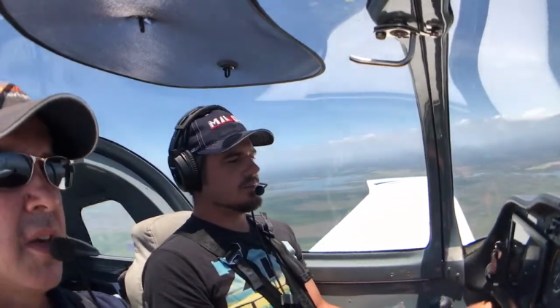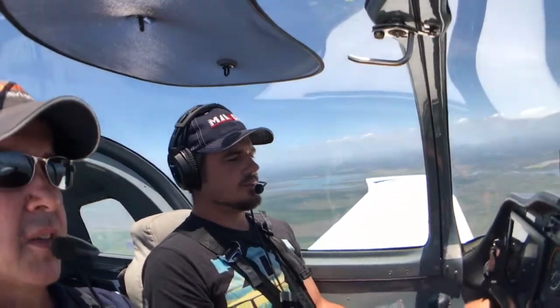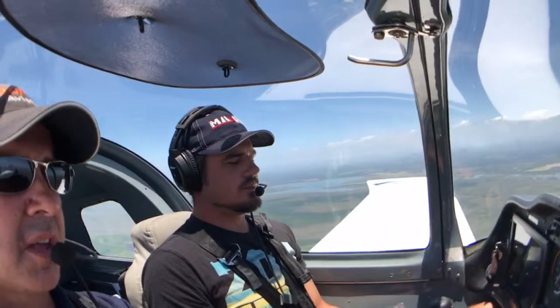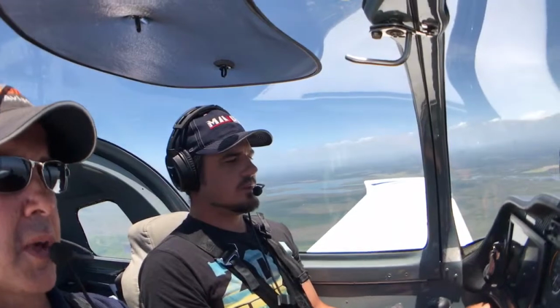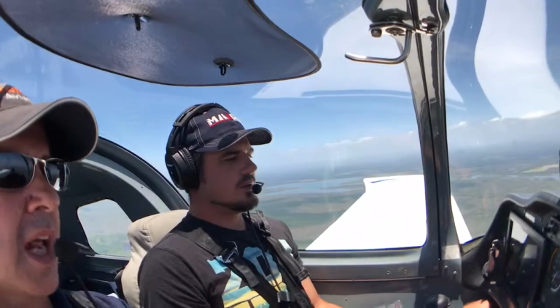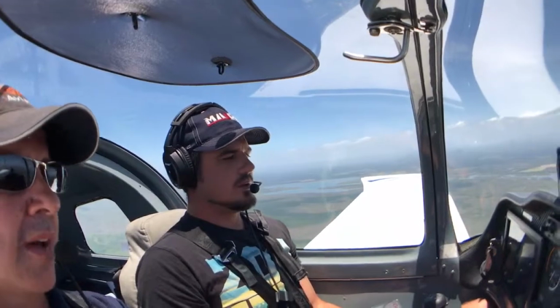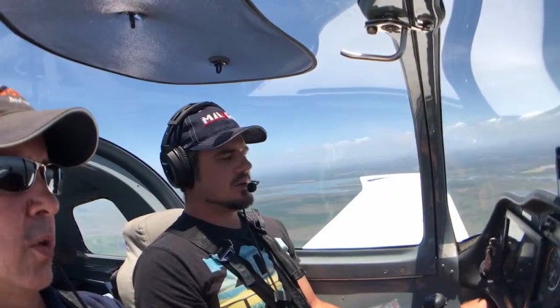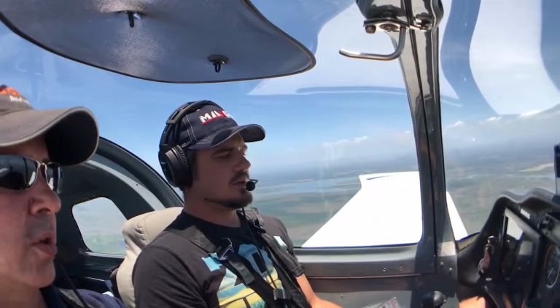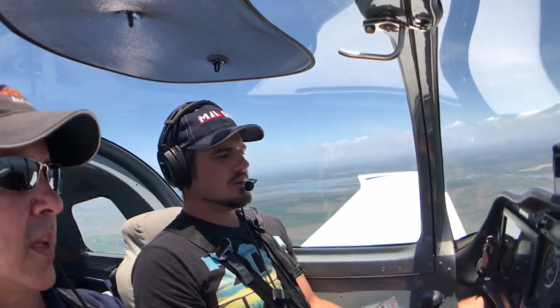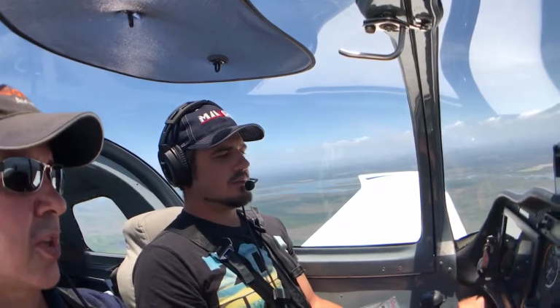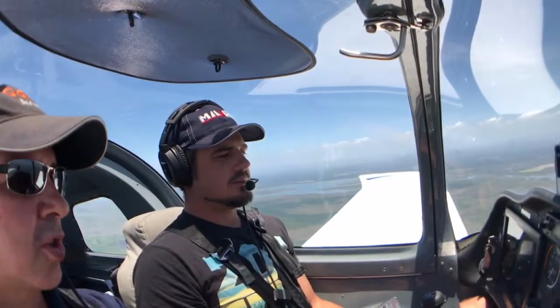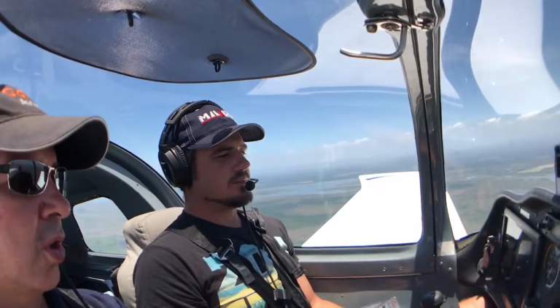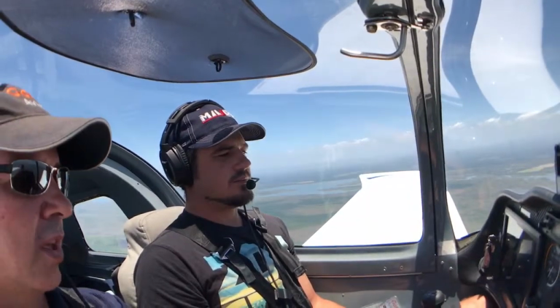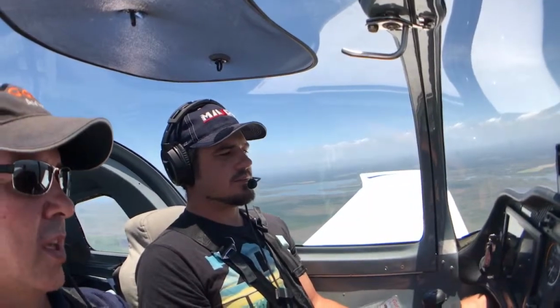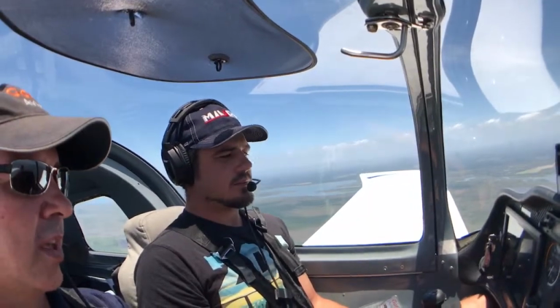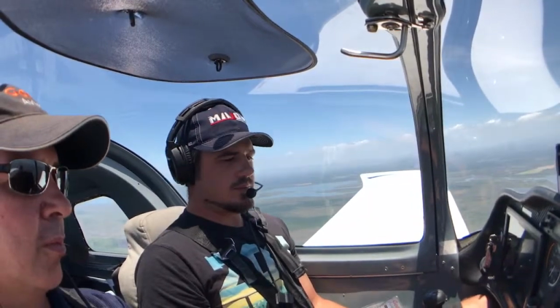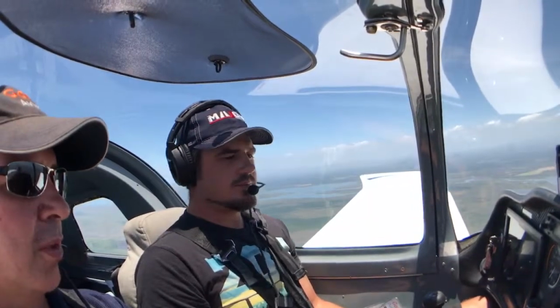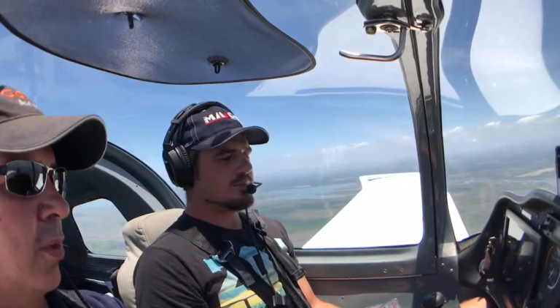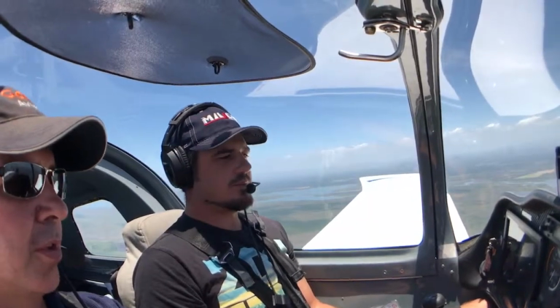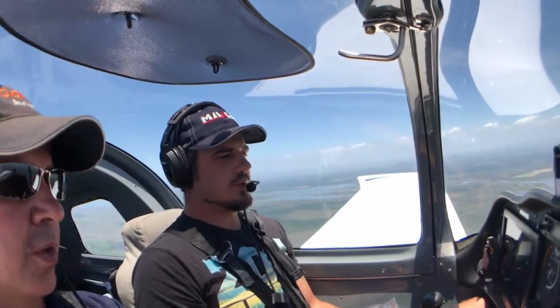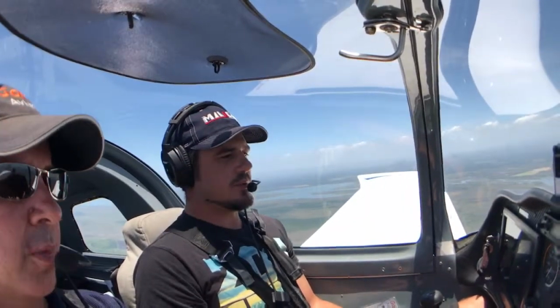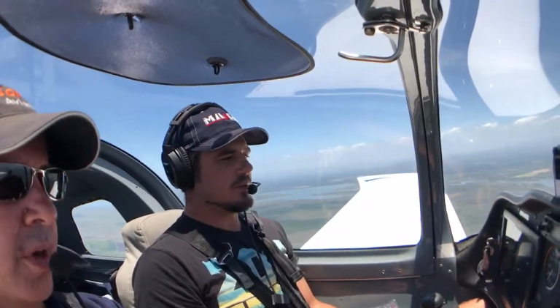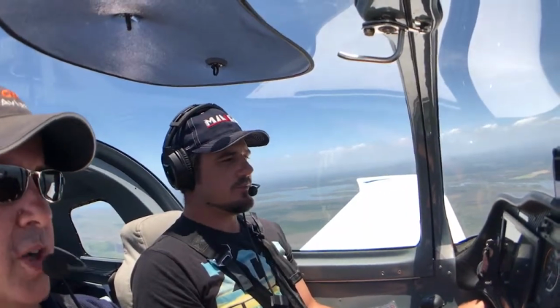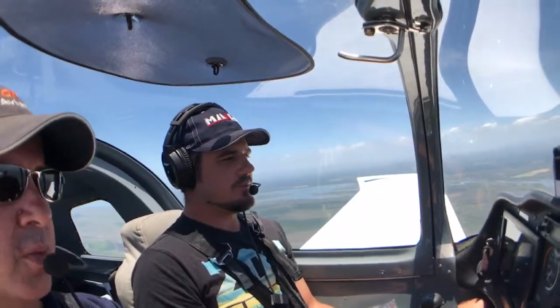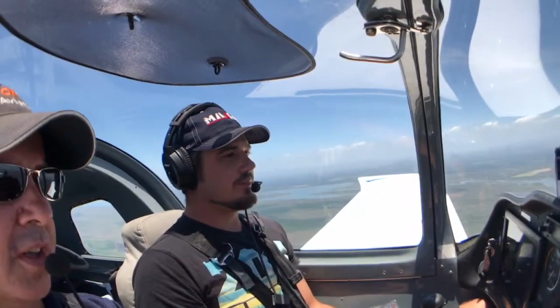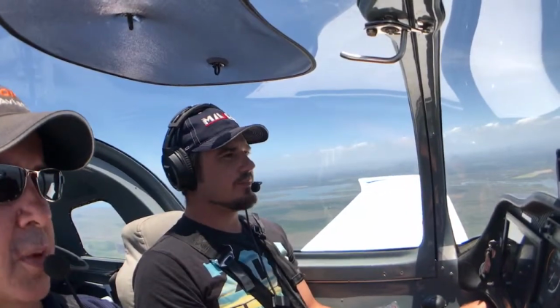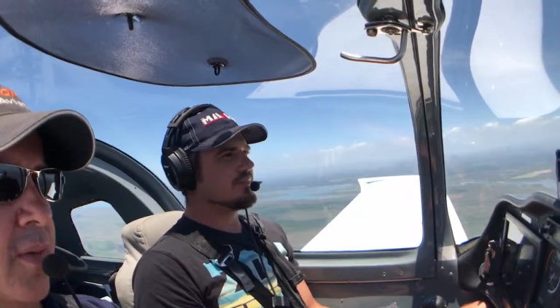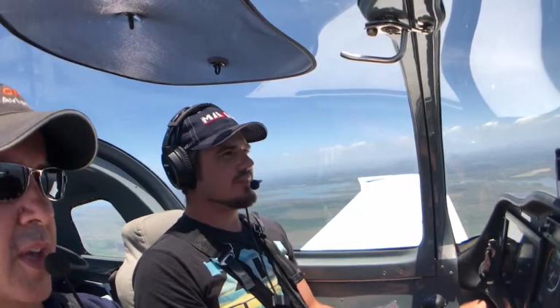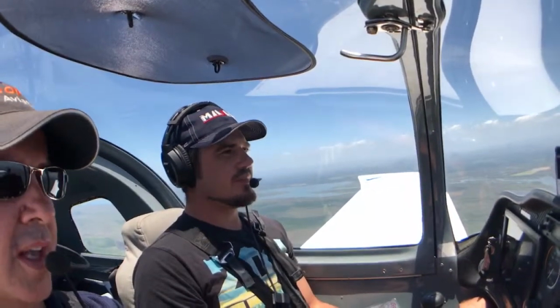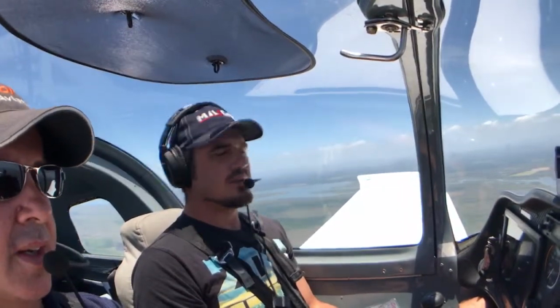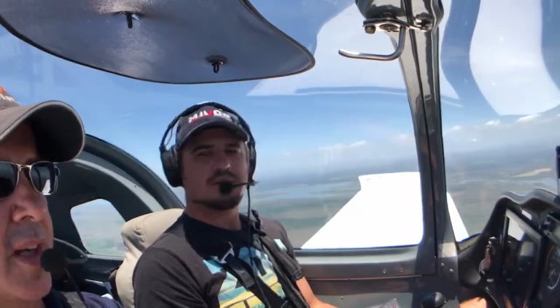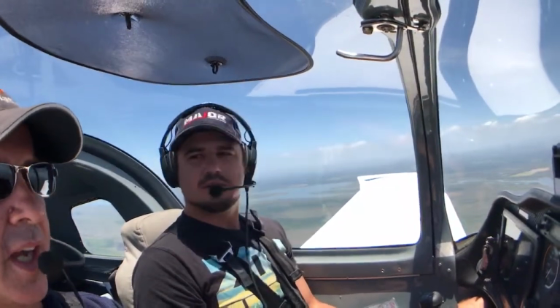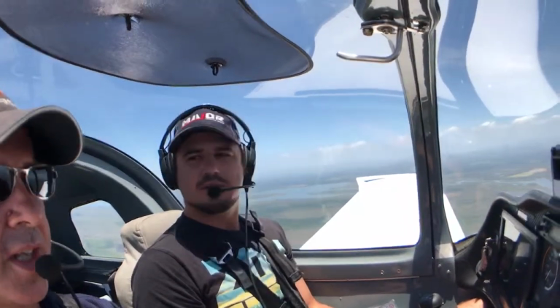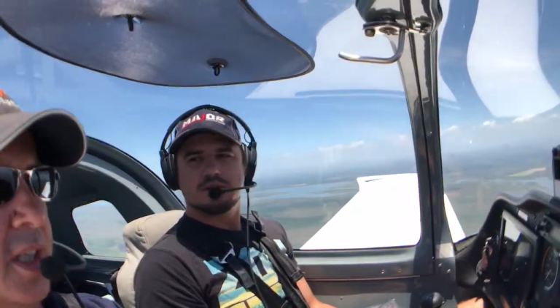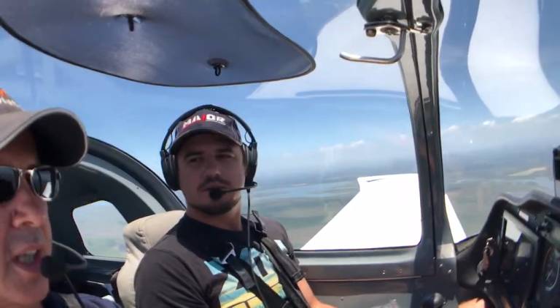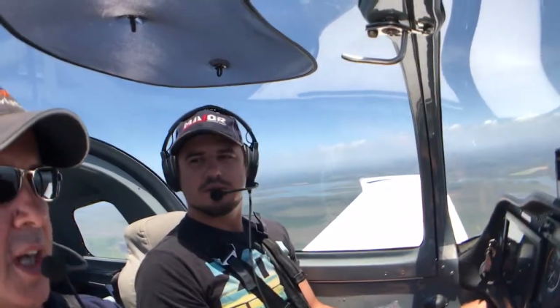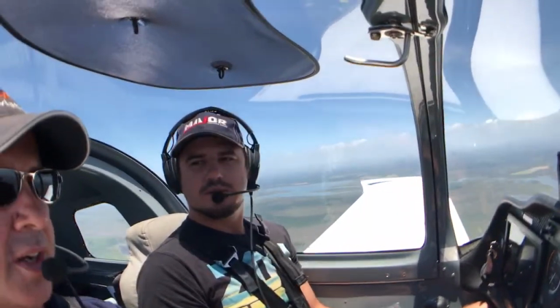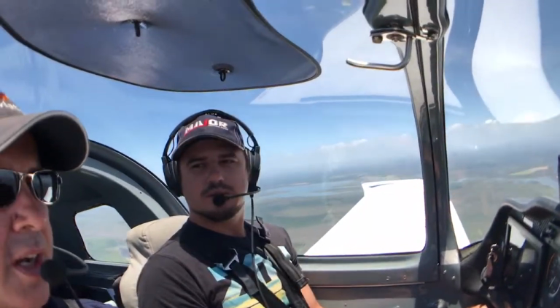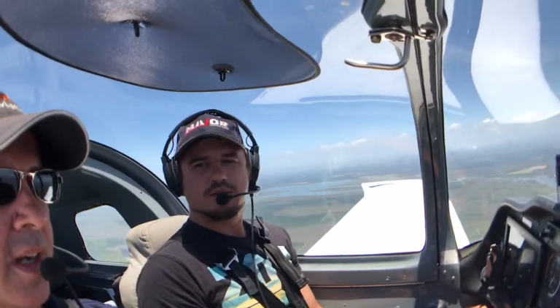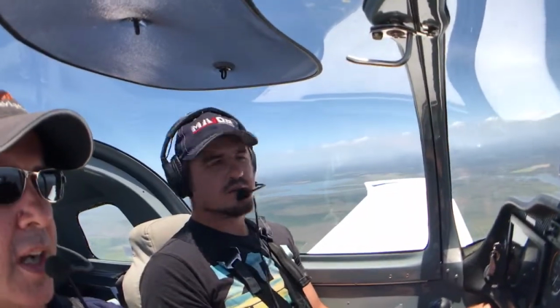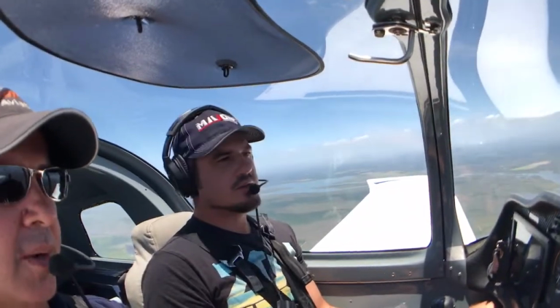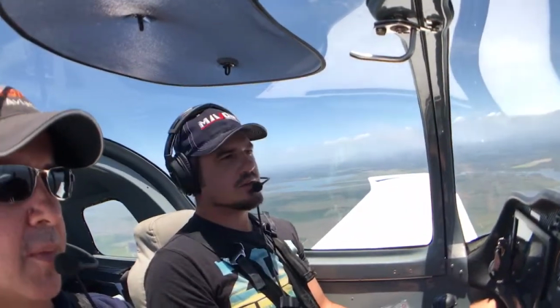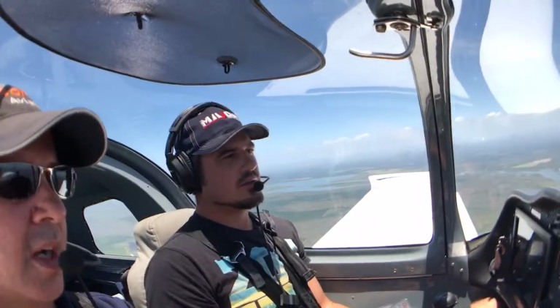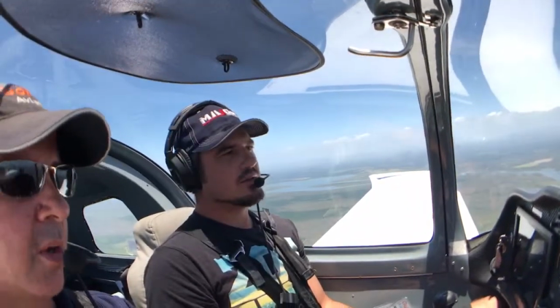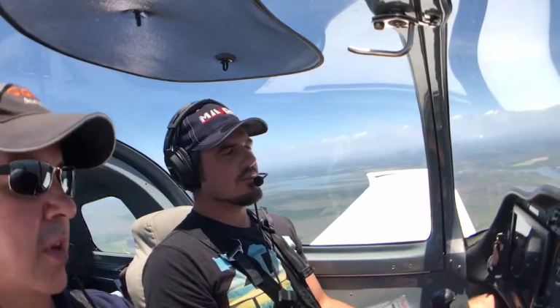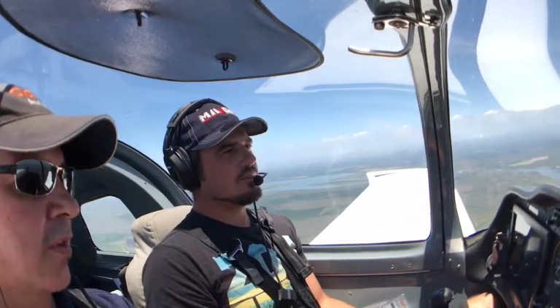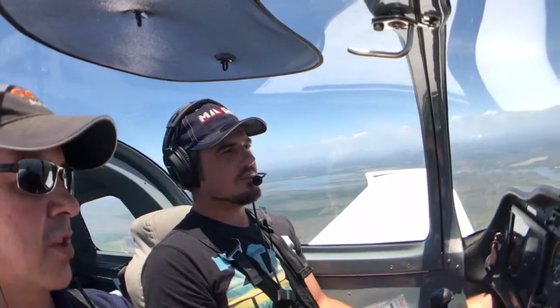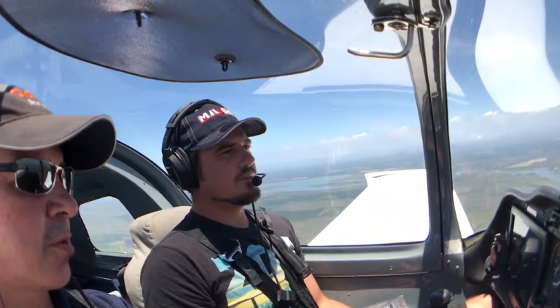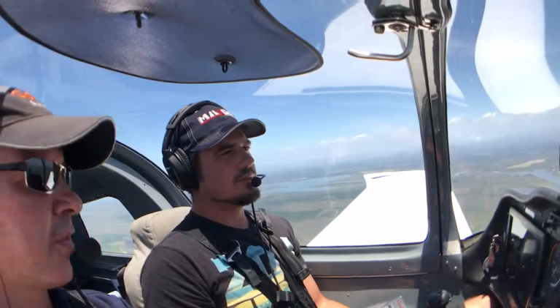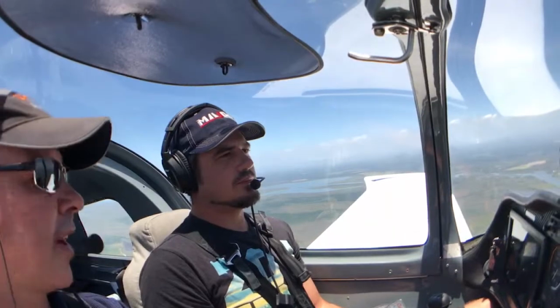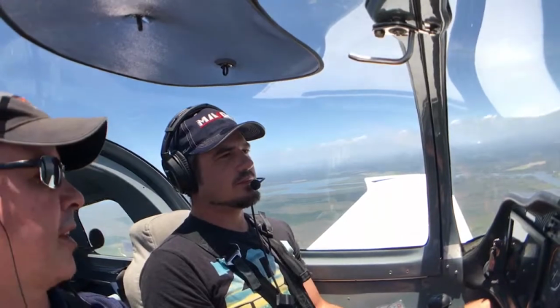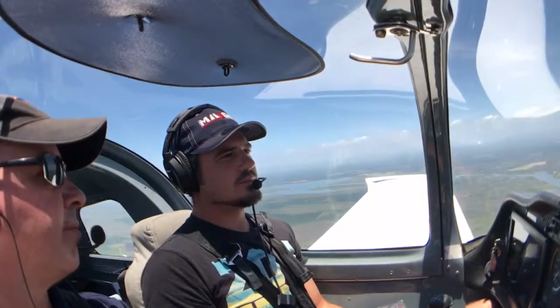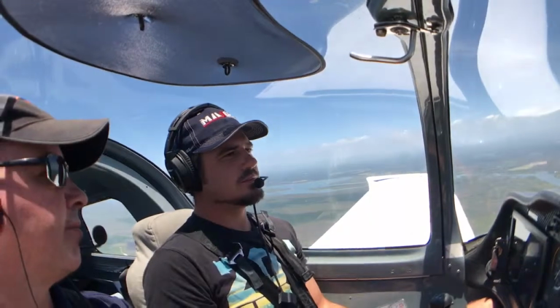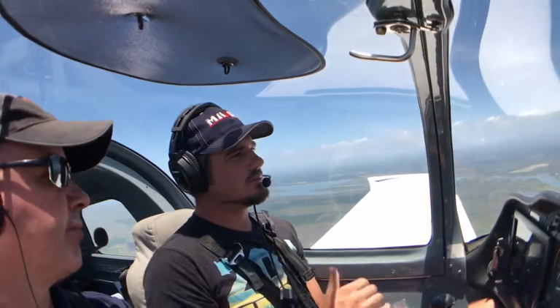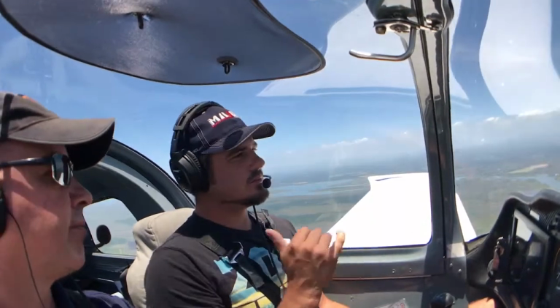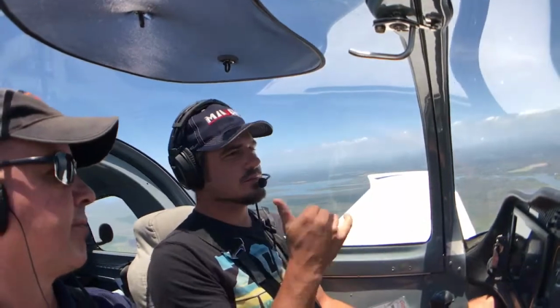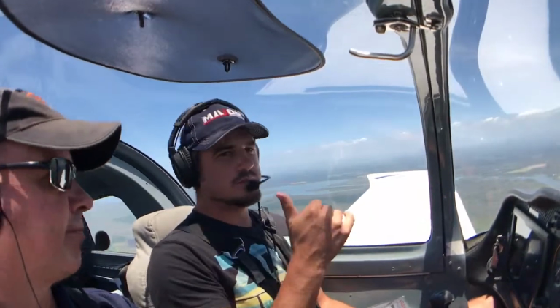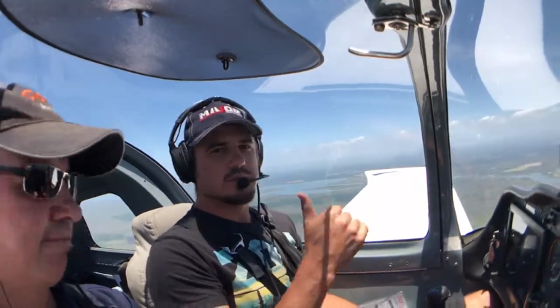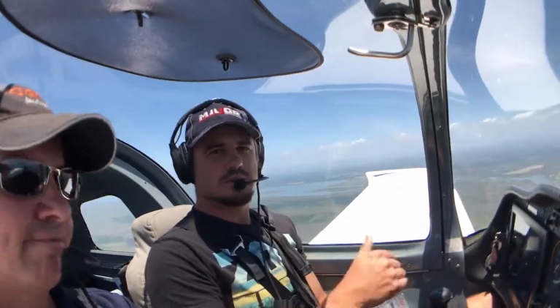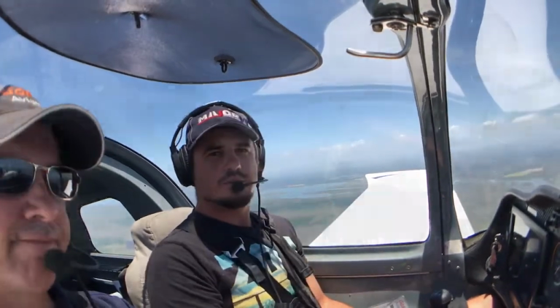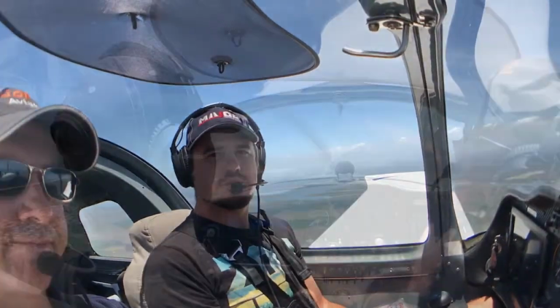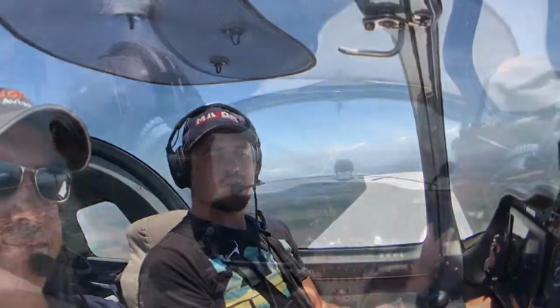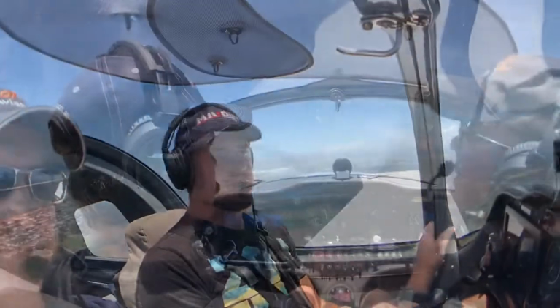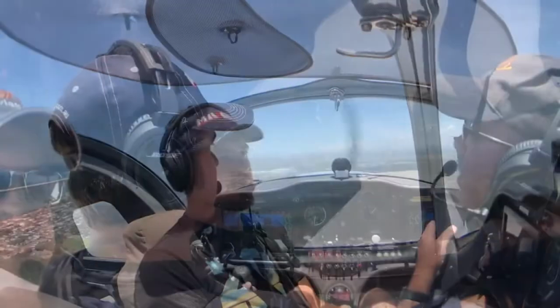So we're going to have a look at that shortly and we'll do an approach once we're overhead into Calandra and I'll give you an instrument failure. Sounds good.